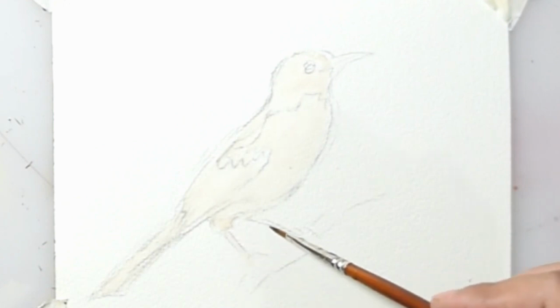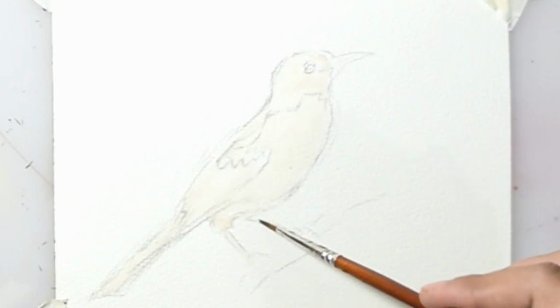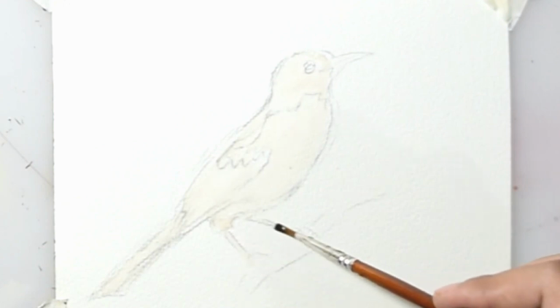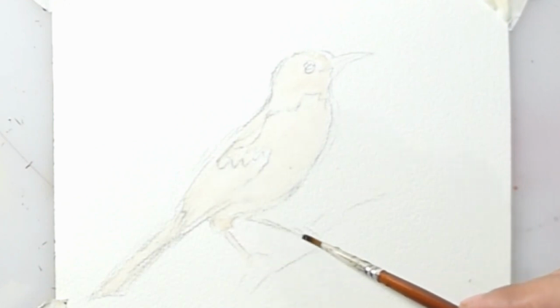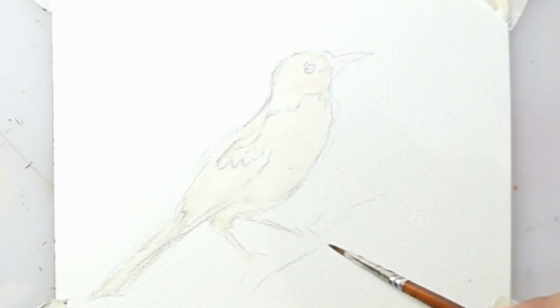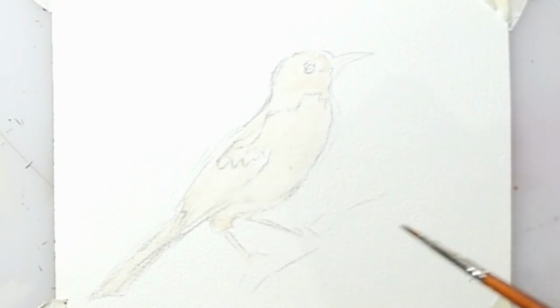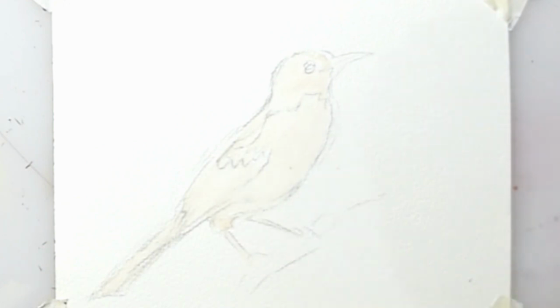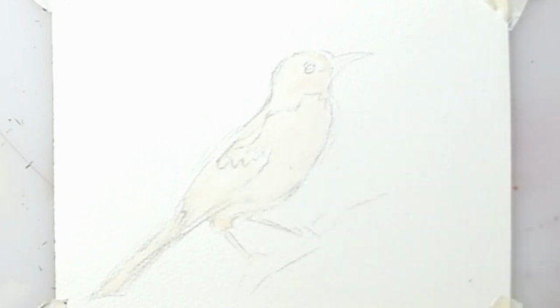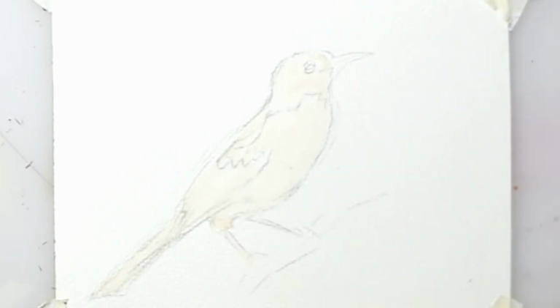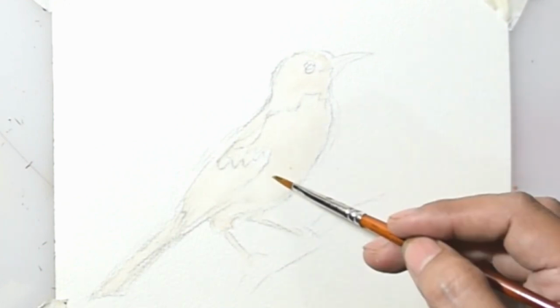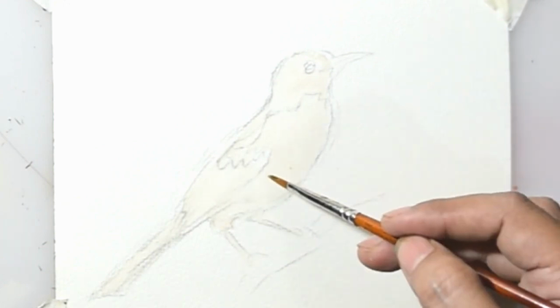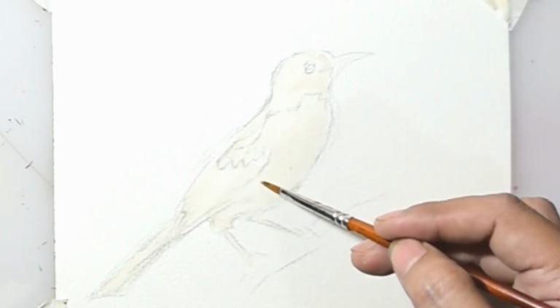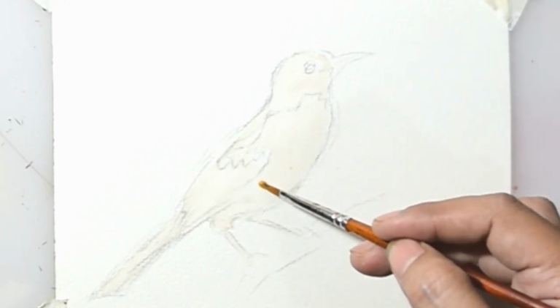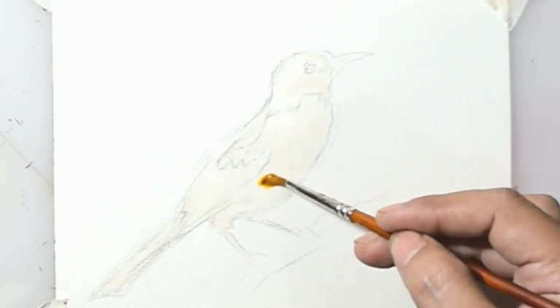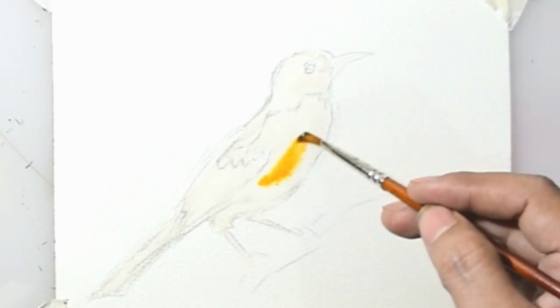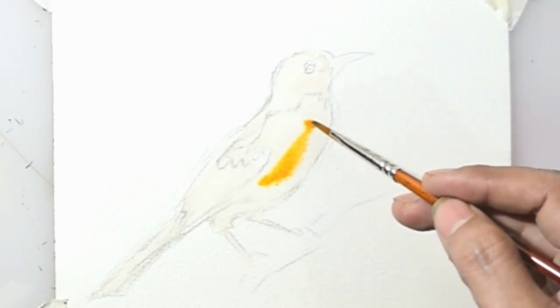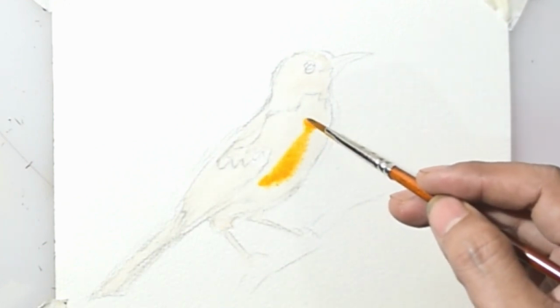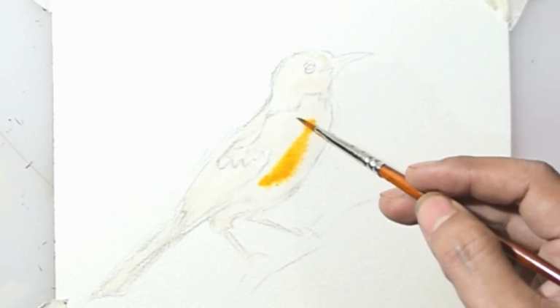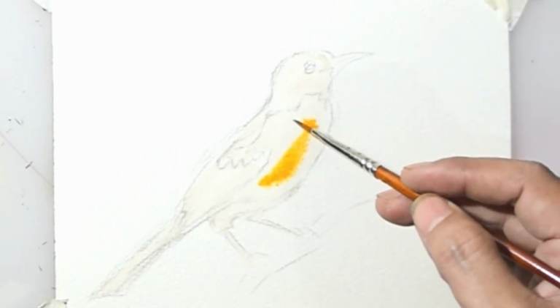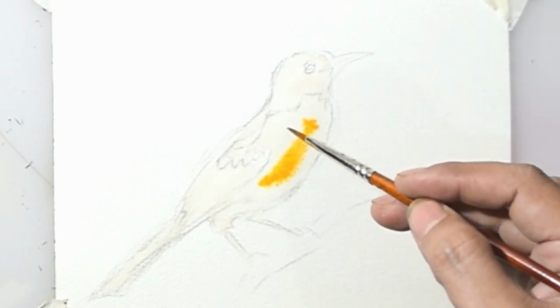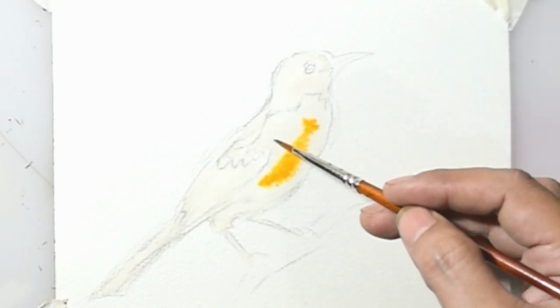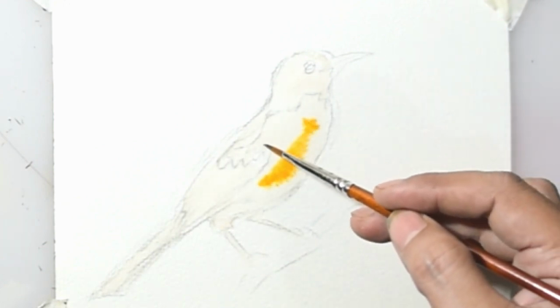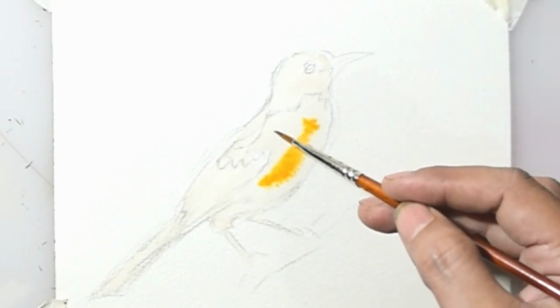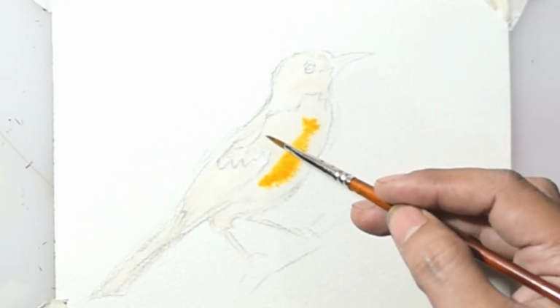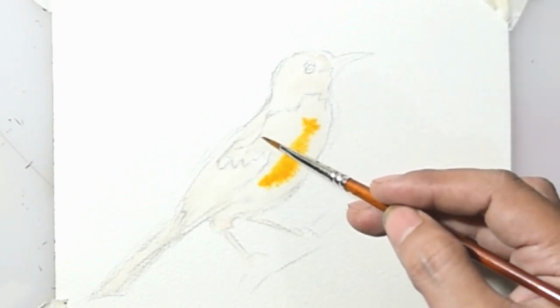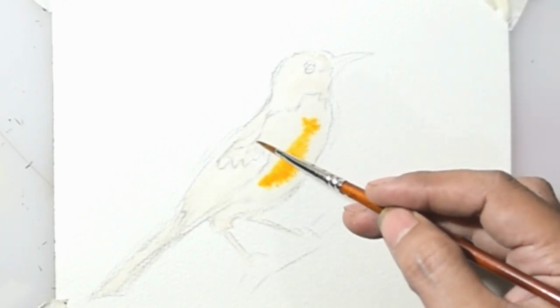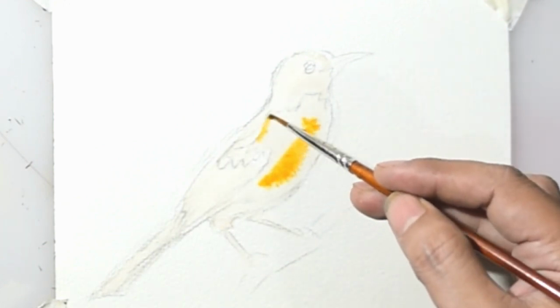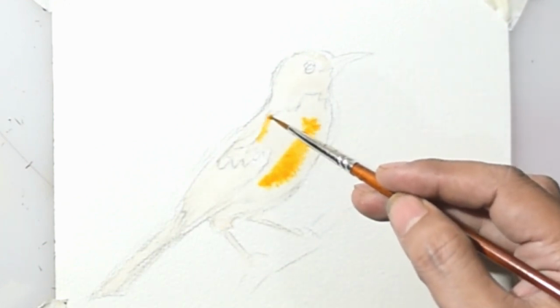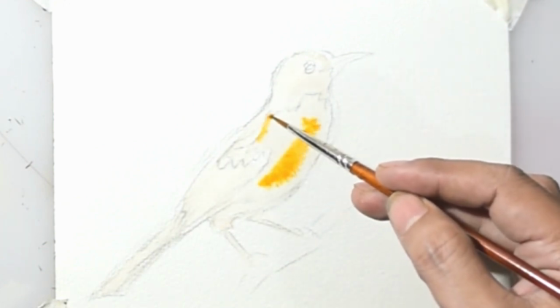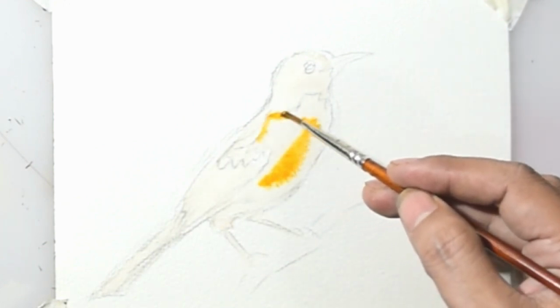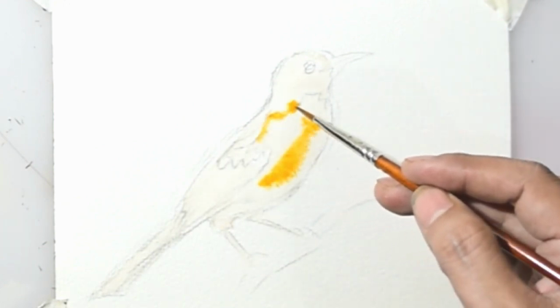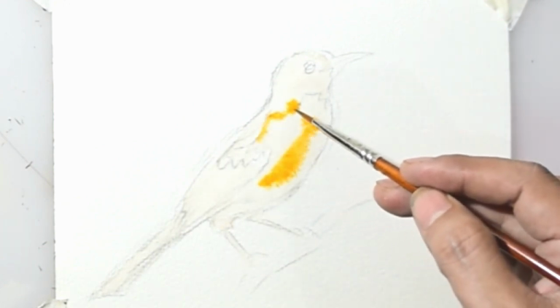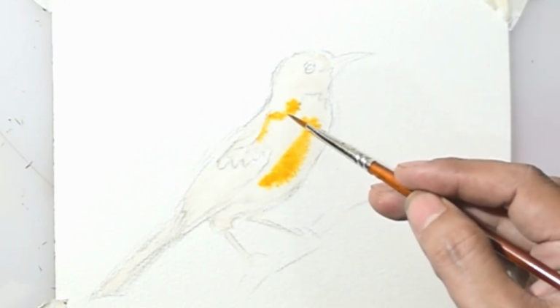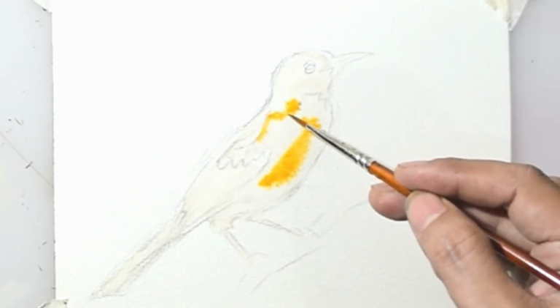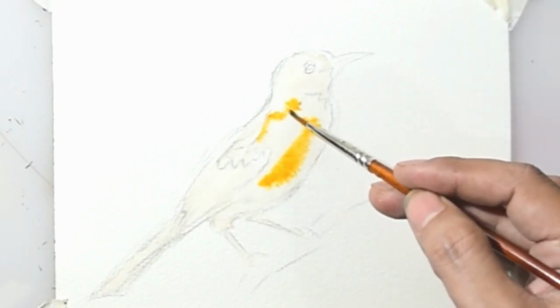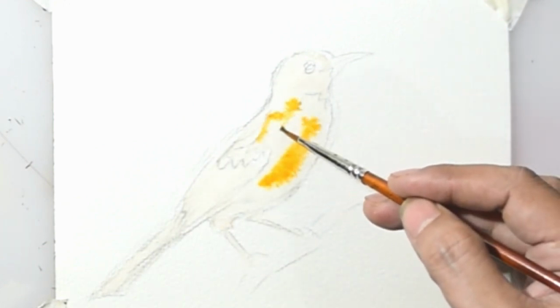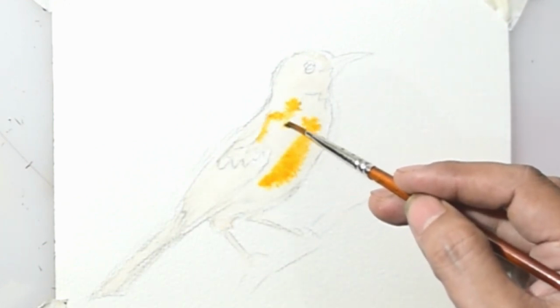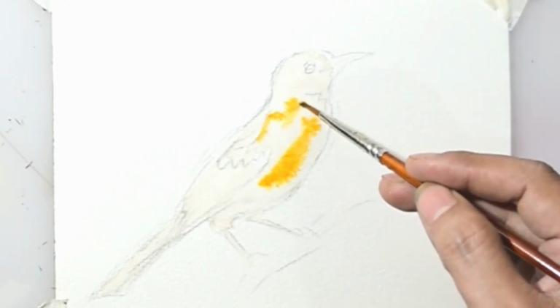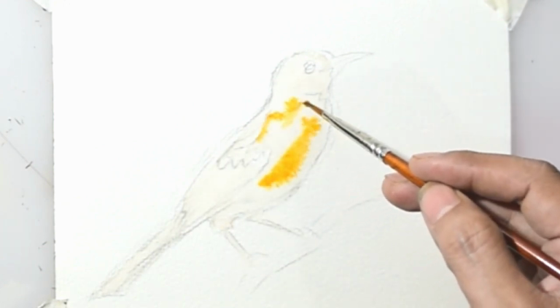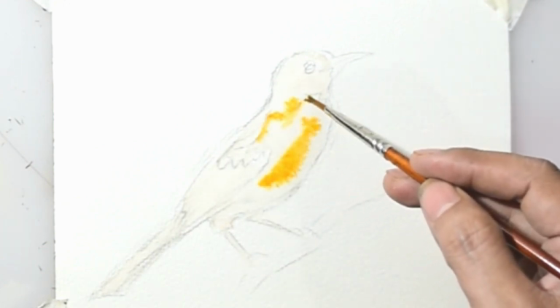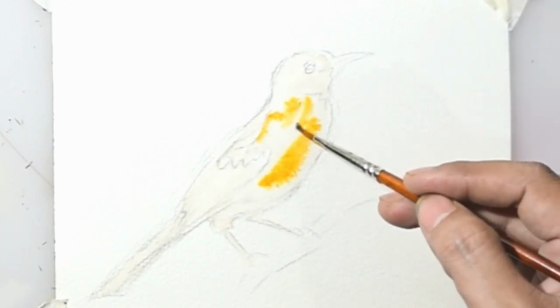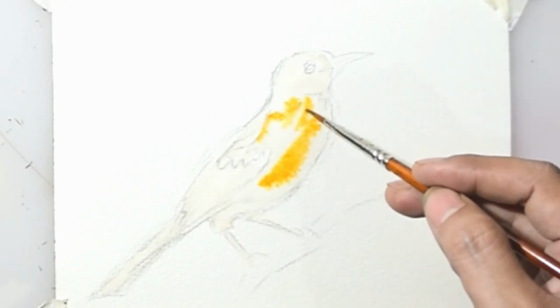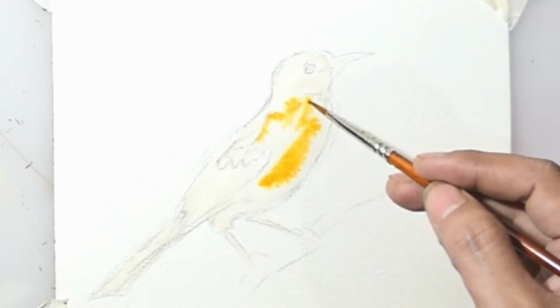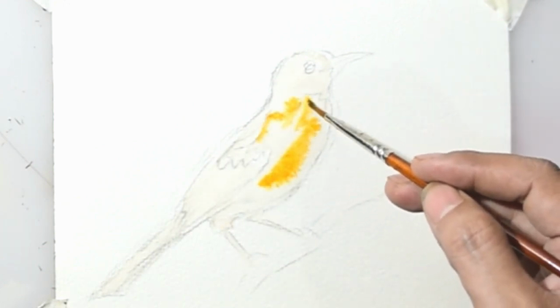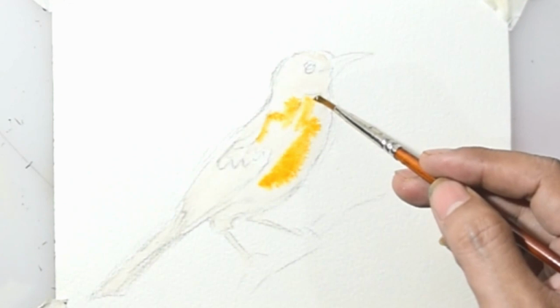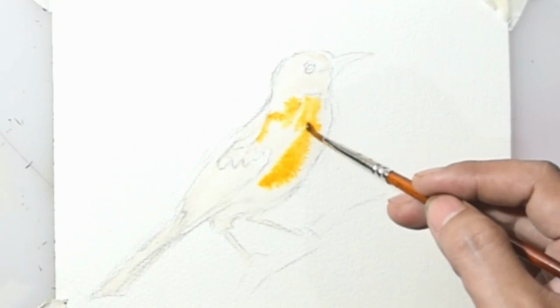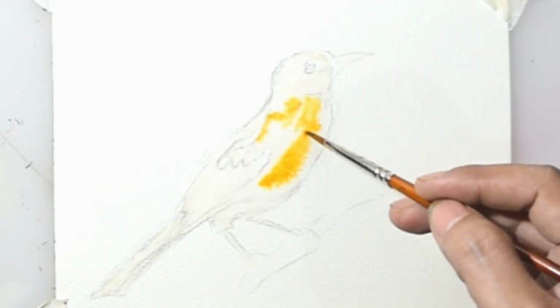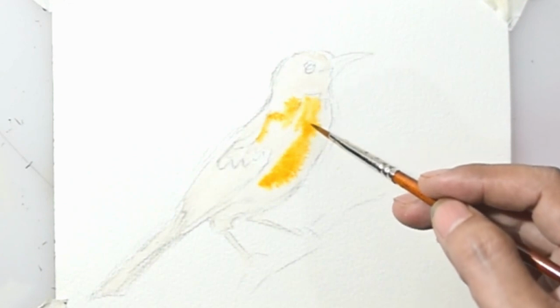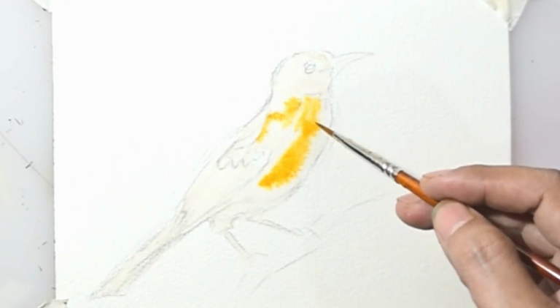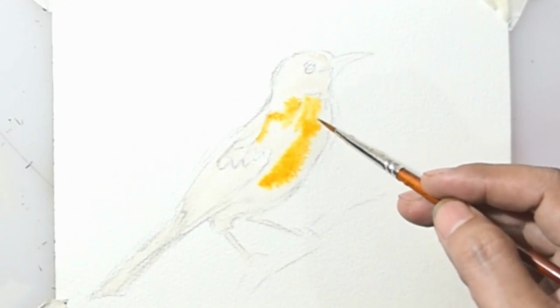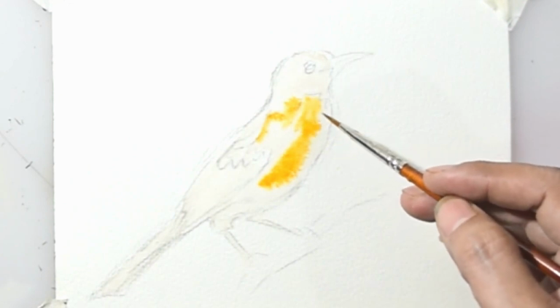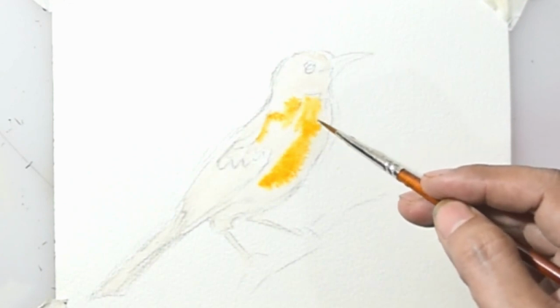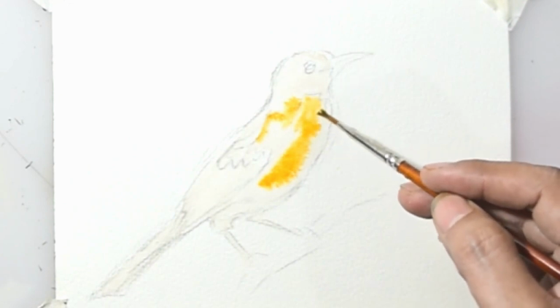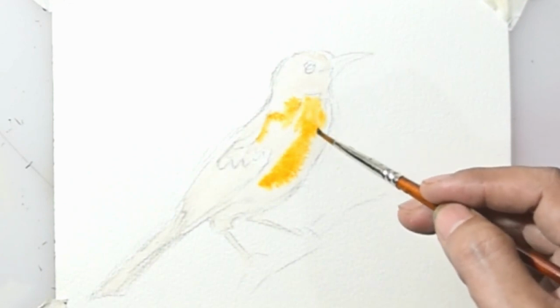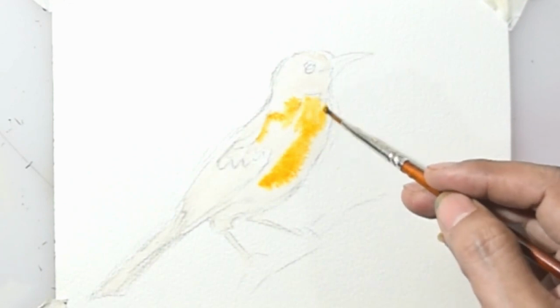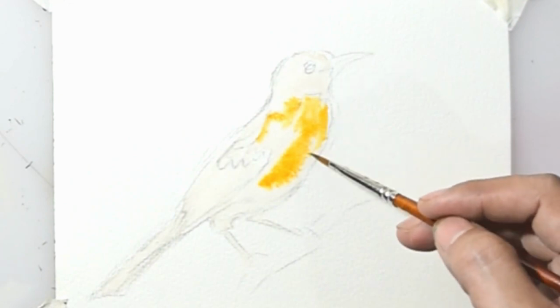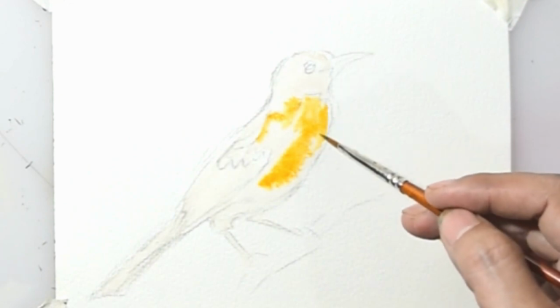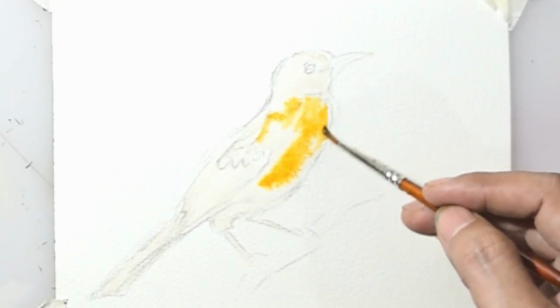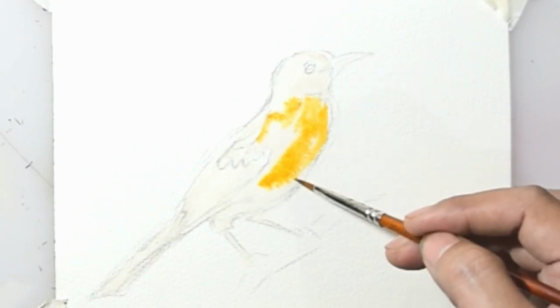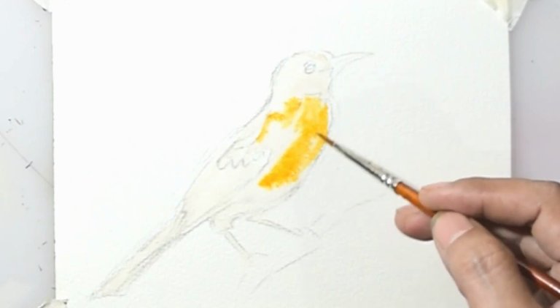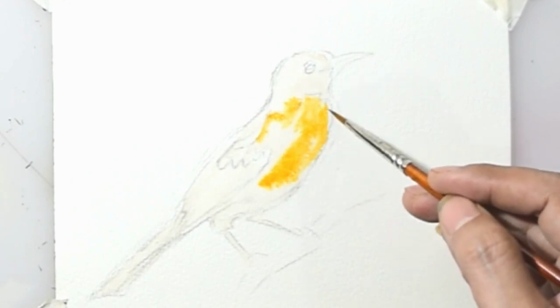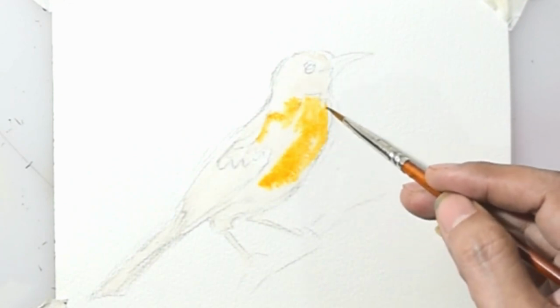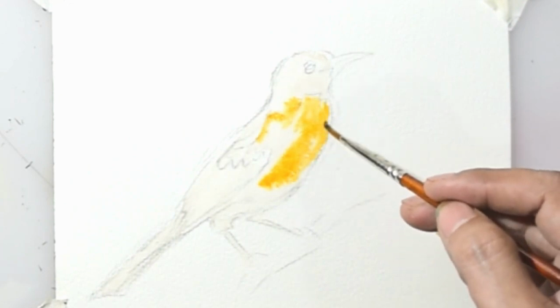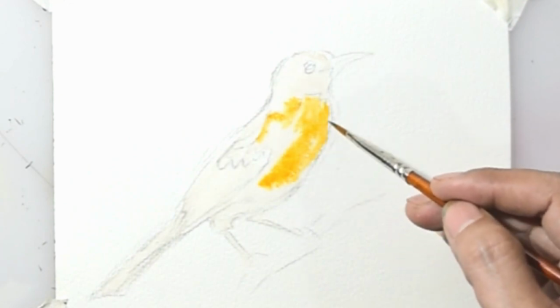Start painting with bright colors. I use yellow like this, and then a darker yellow to make the anatomy.